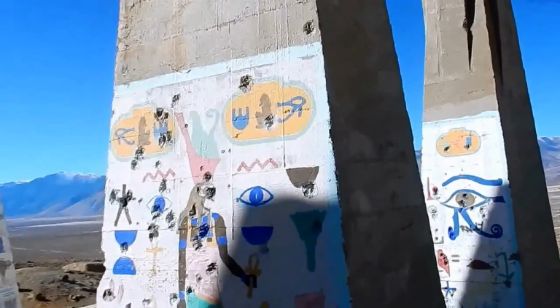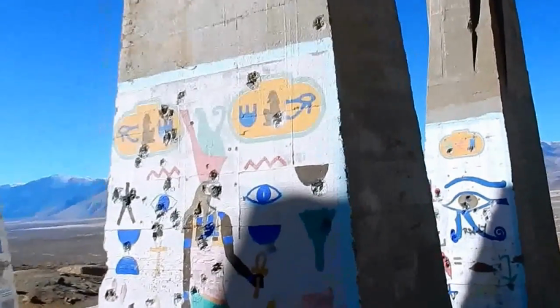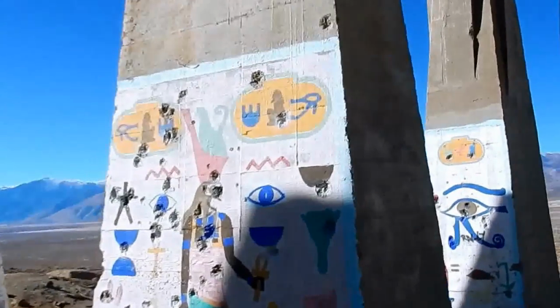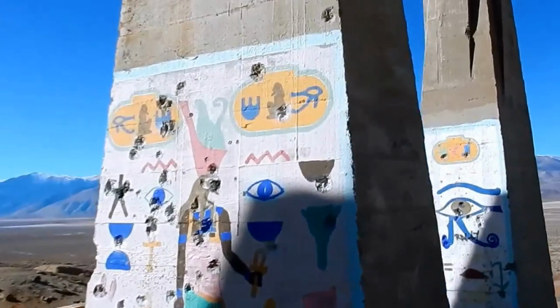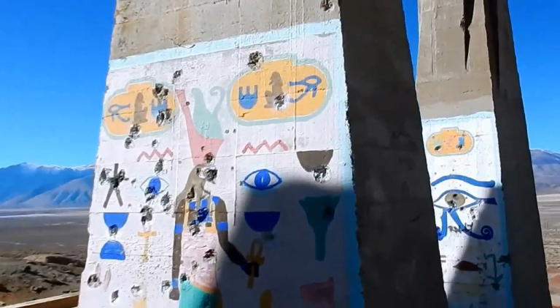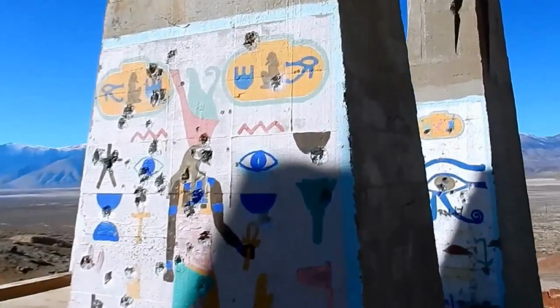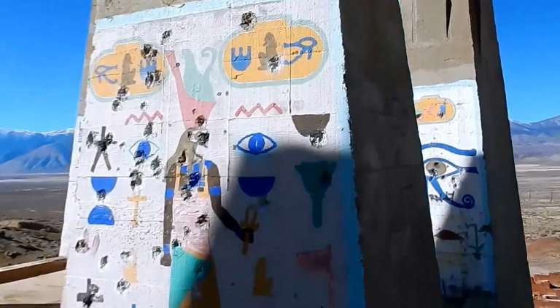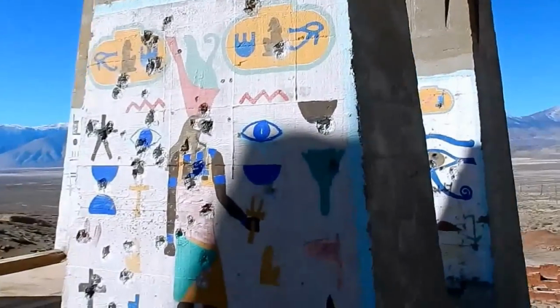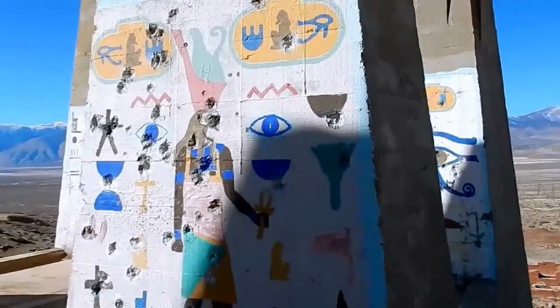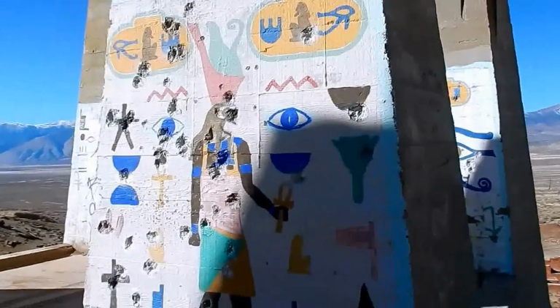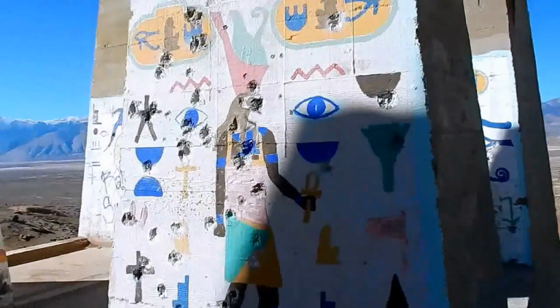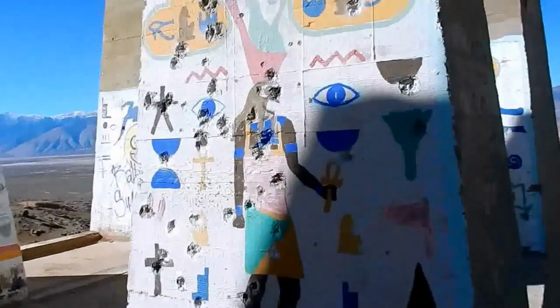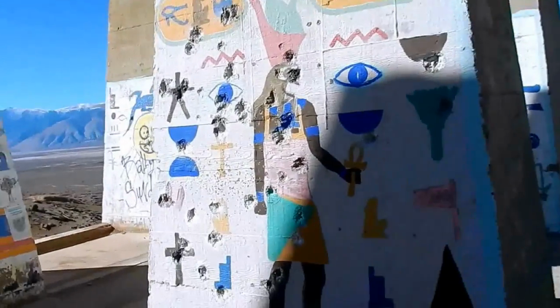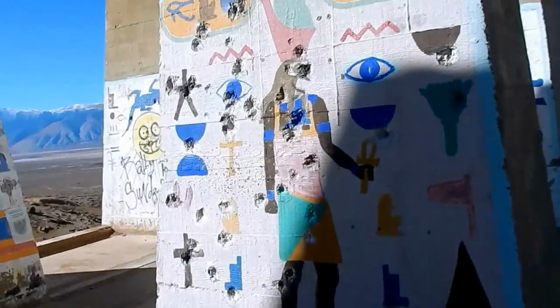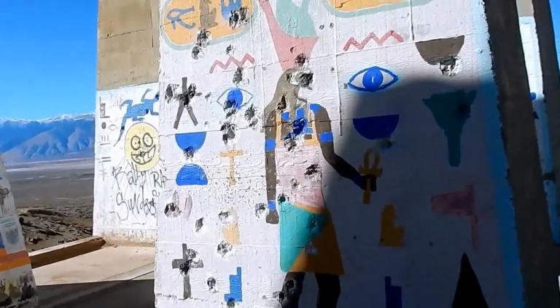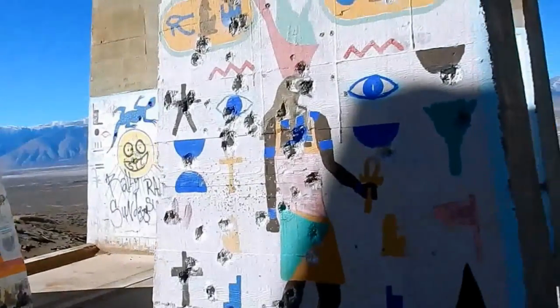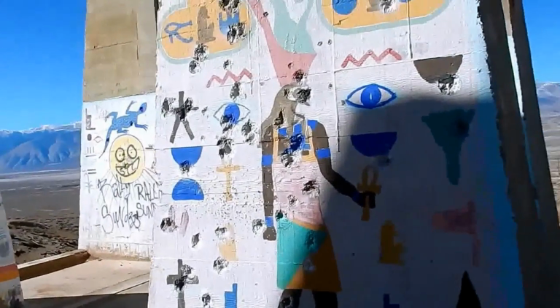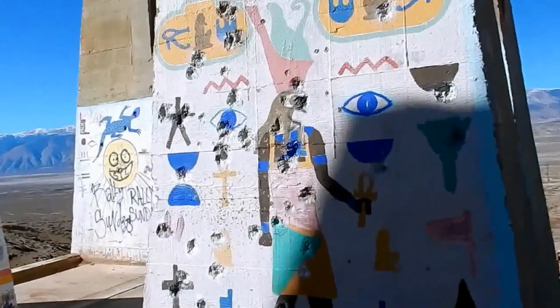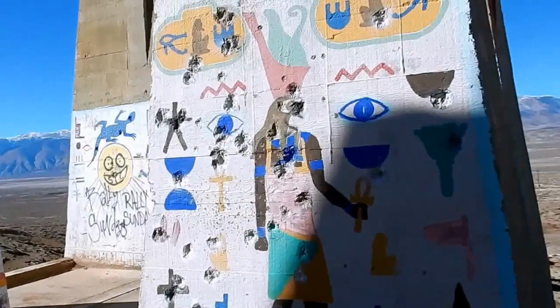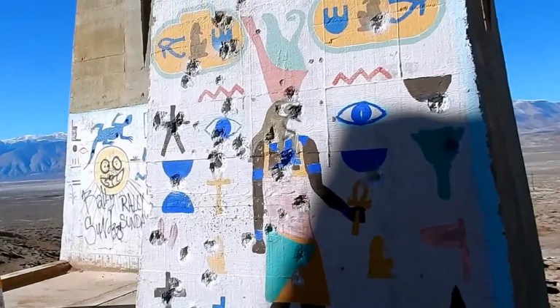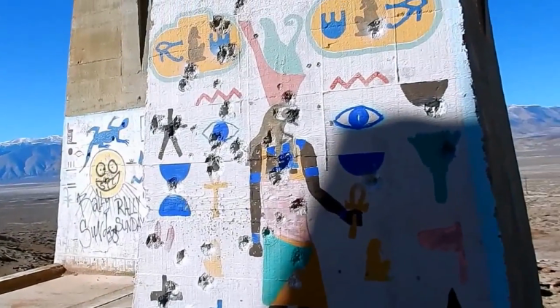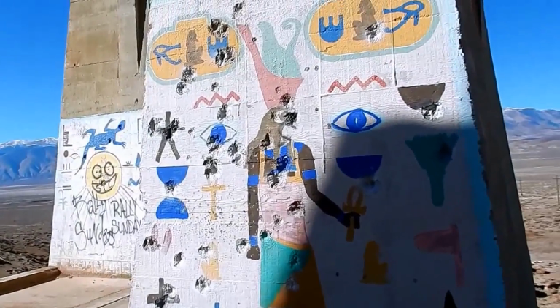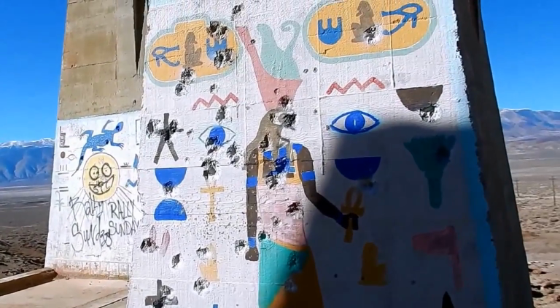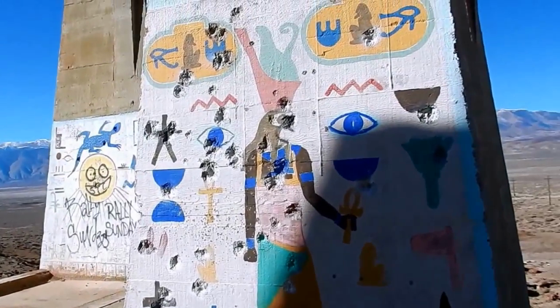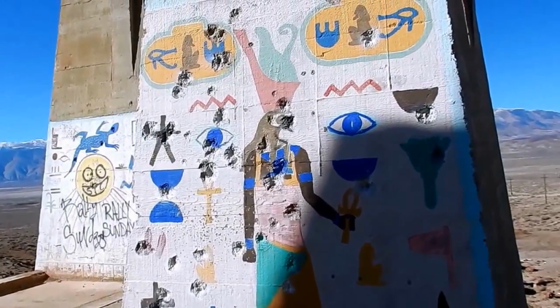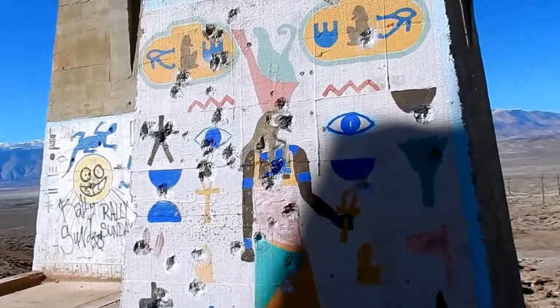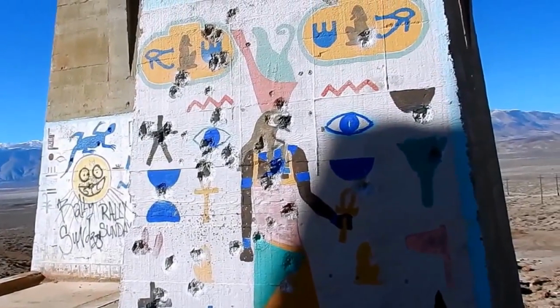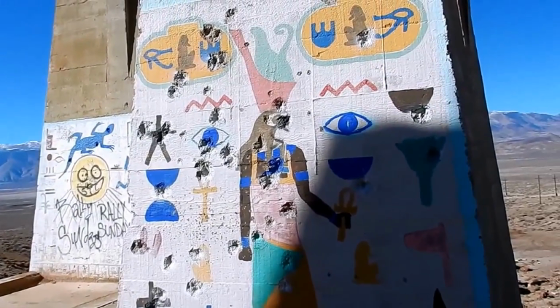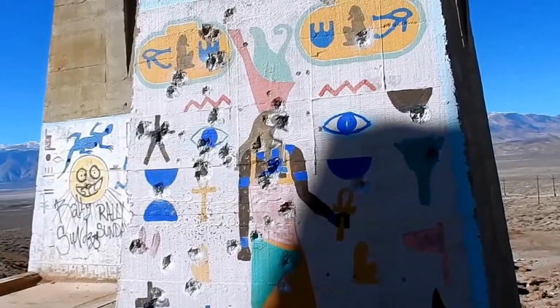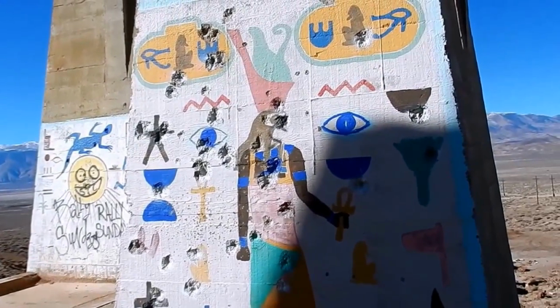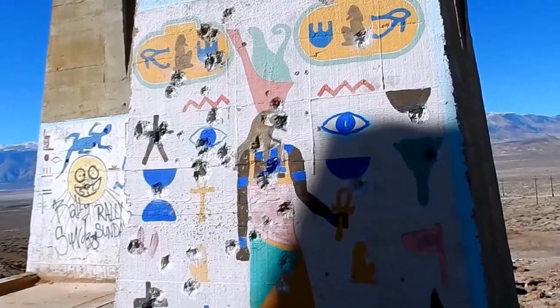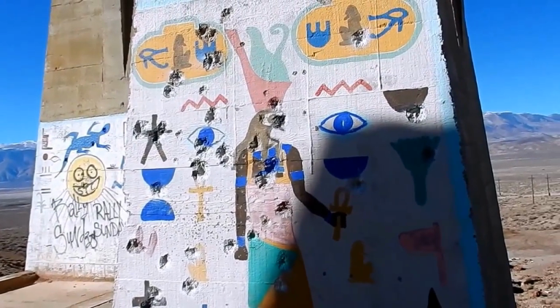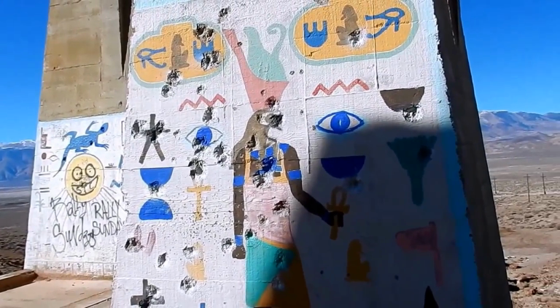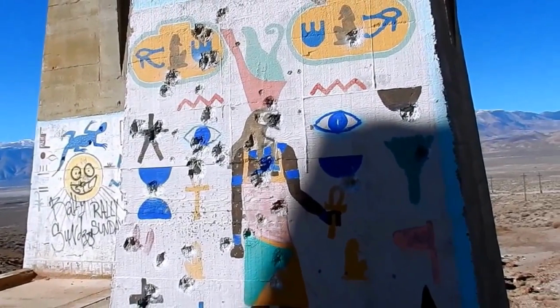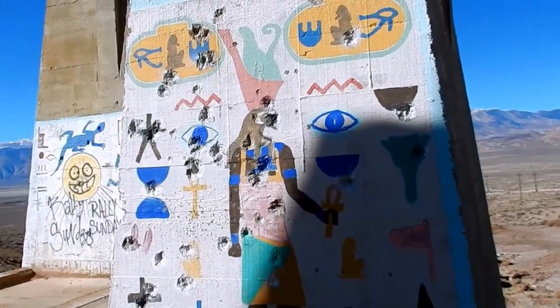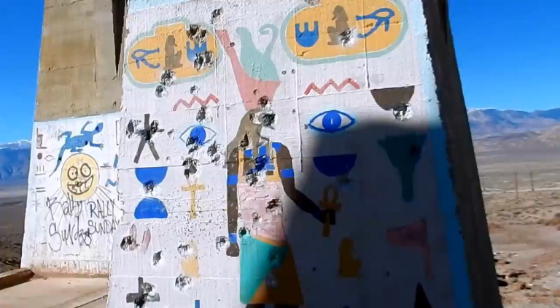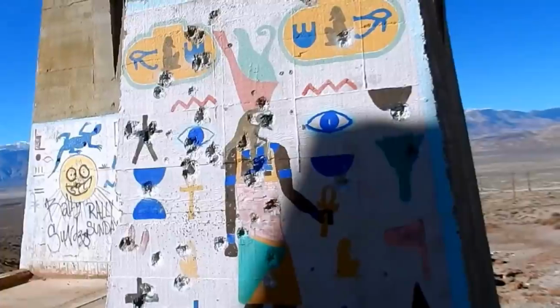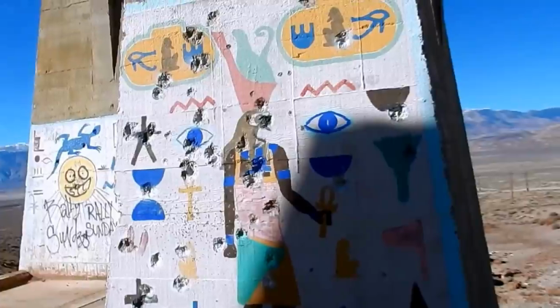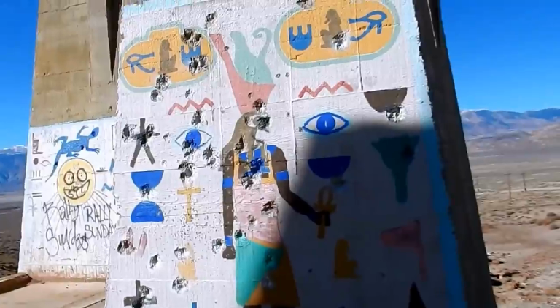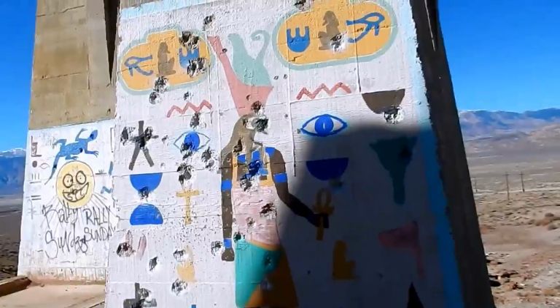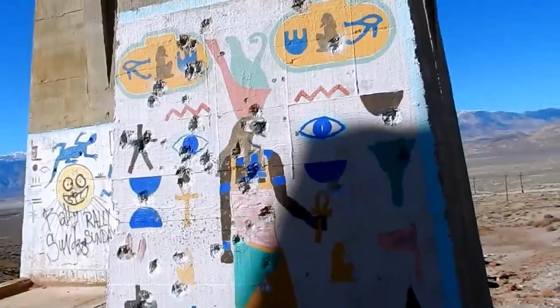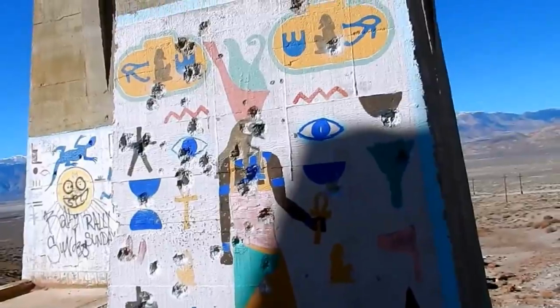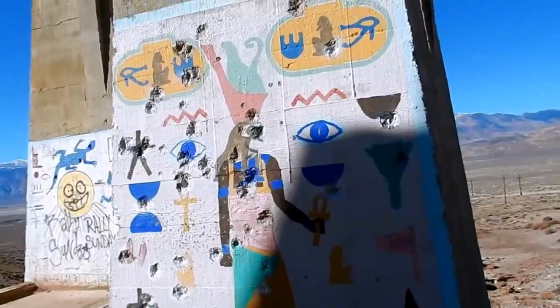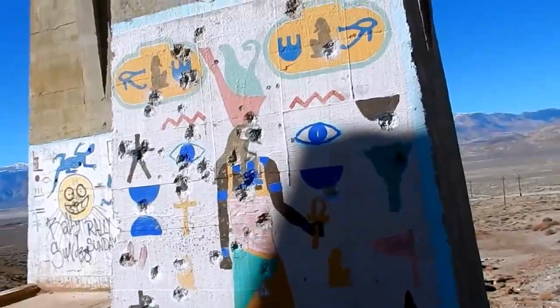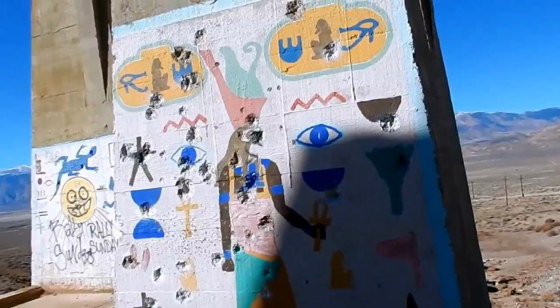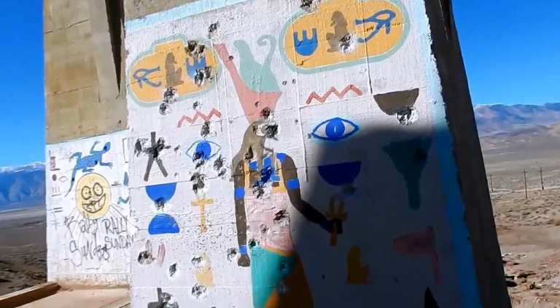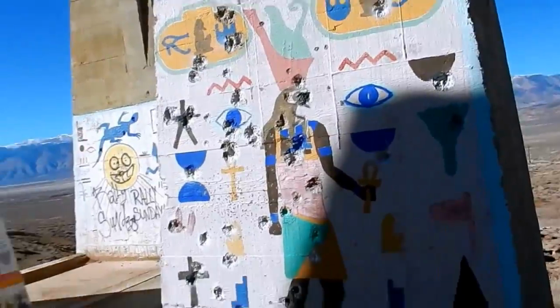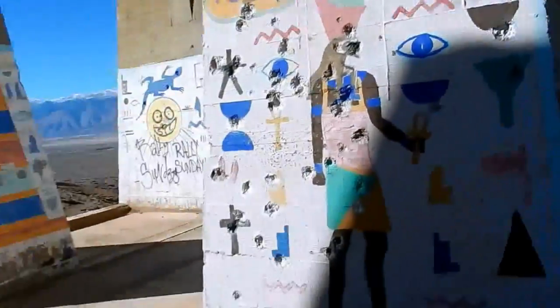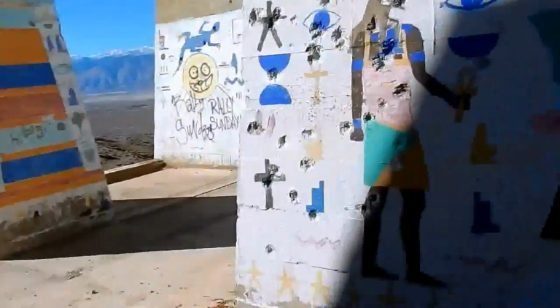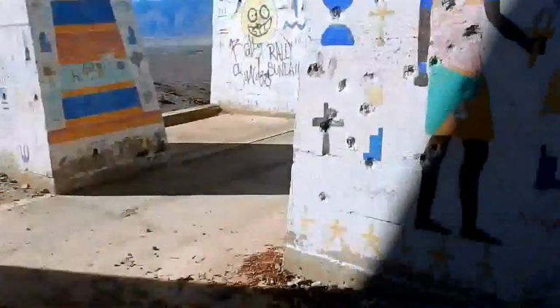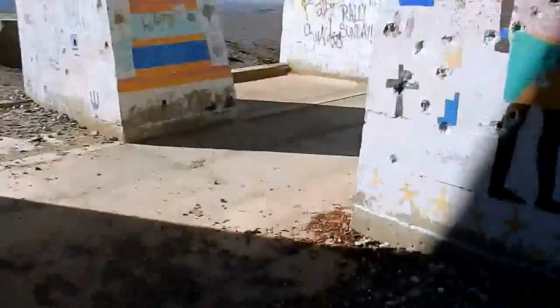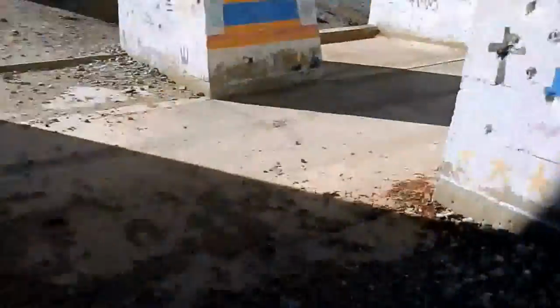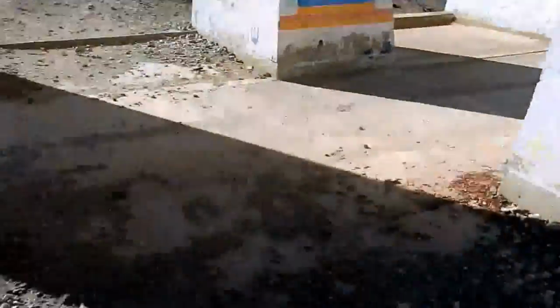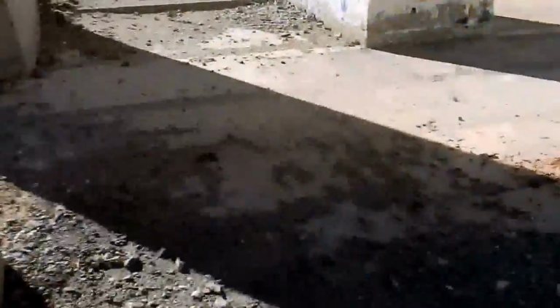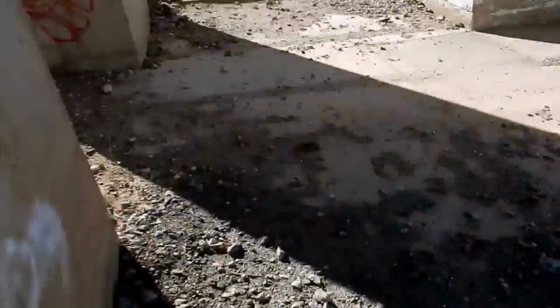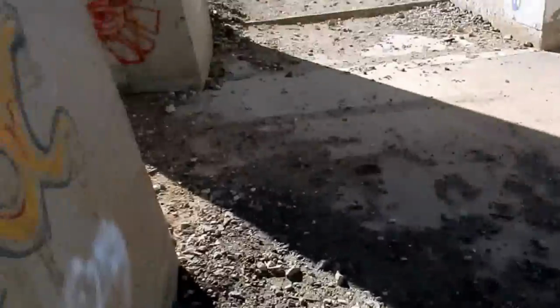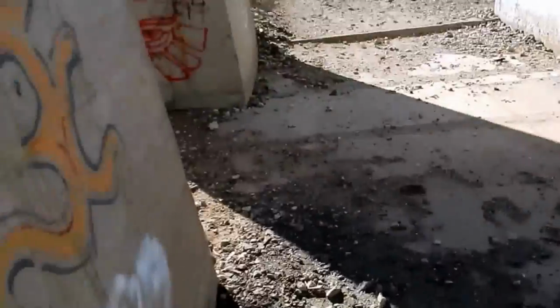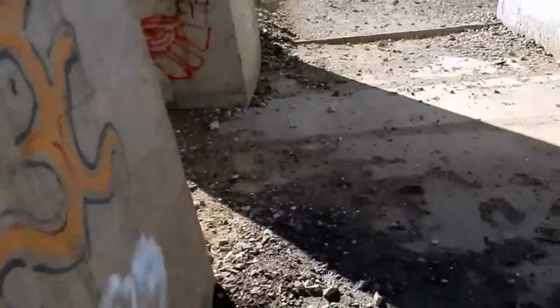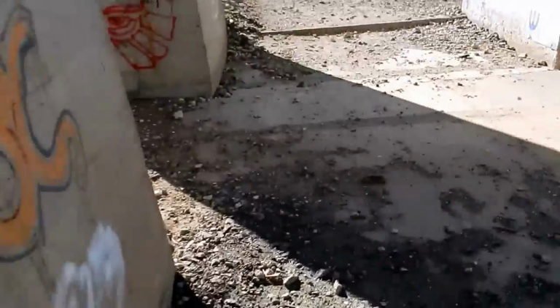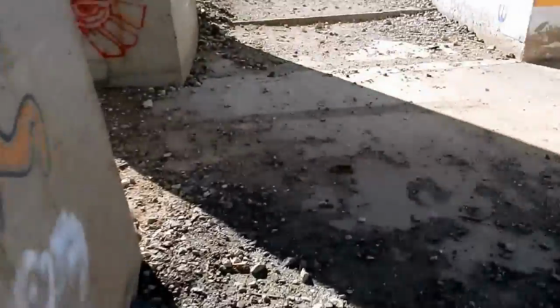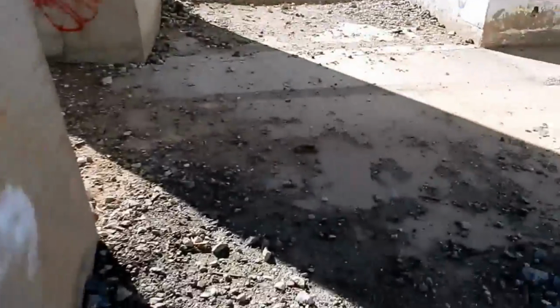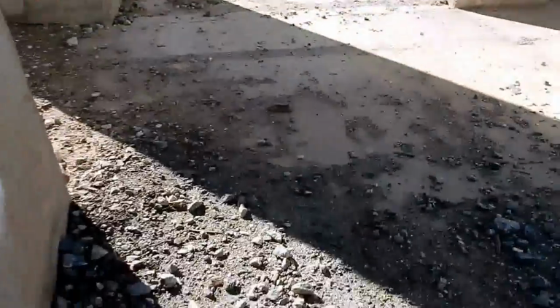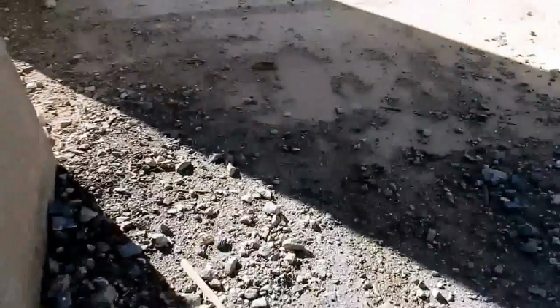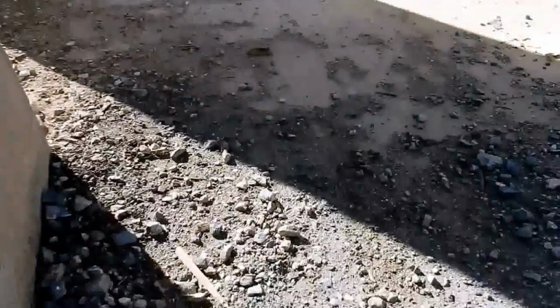This is a sack, I think, or one of the pharaohs, and somebody ruined it. They defaced it, and it was perfectly beautiful artwork.